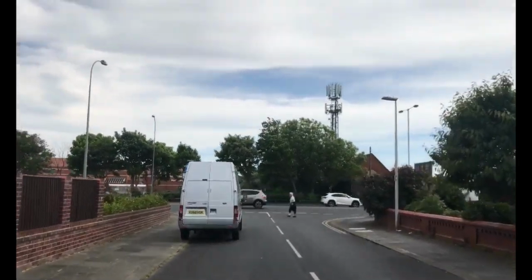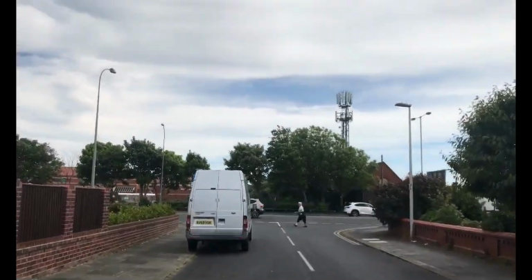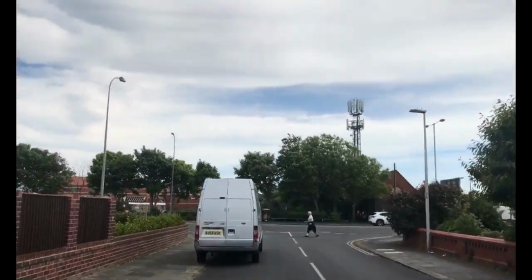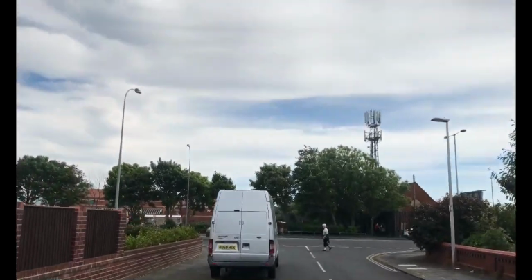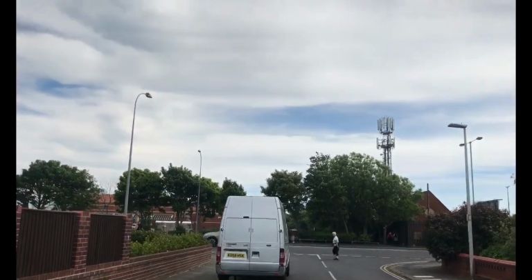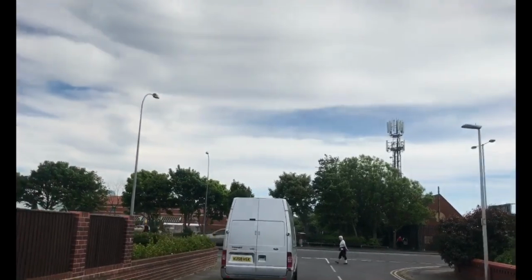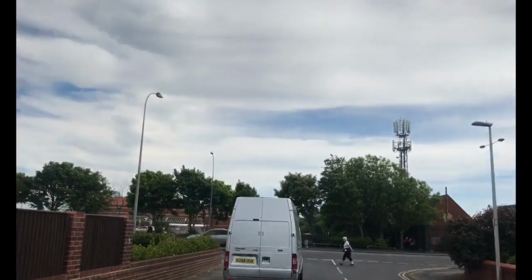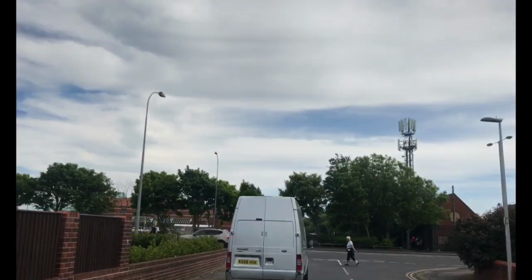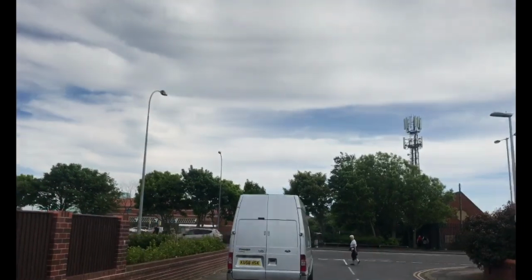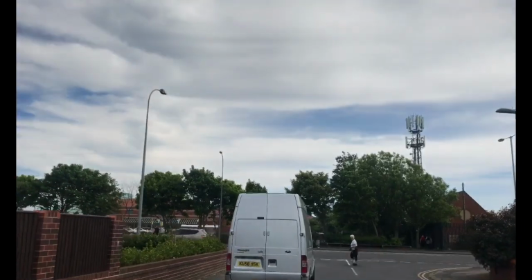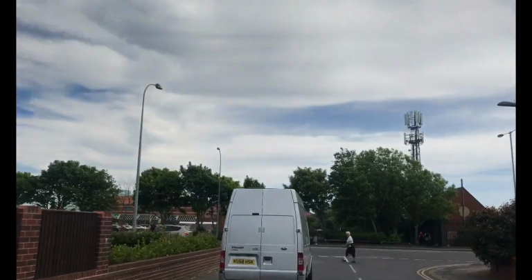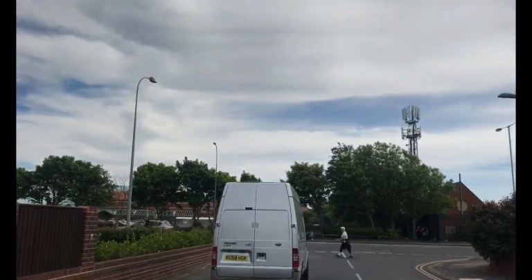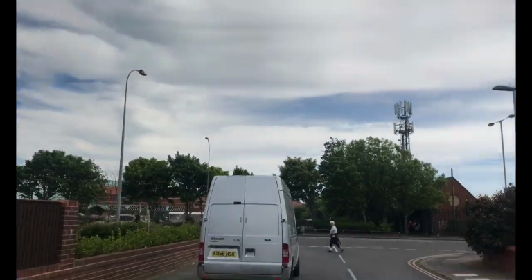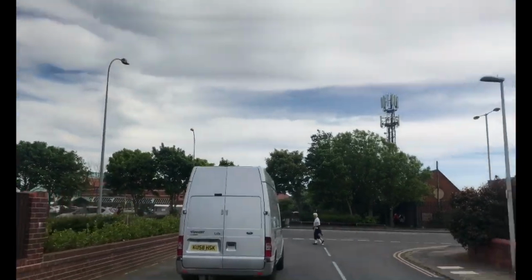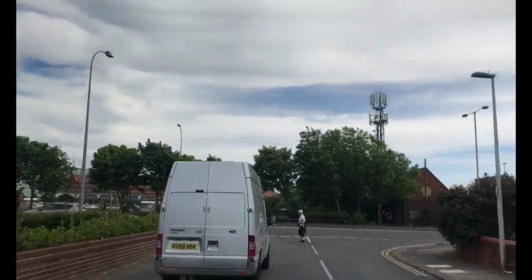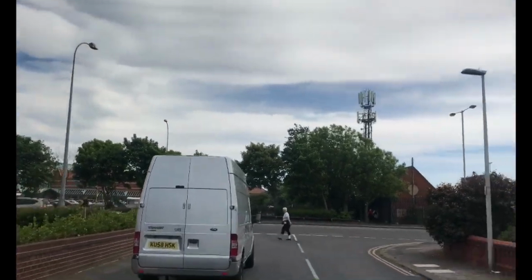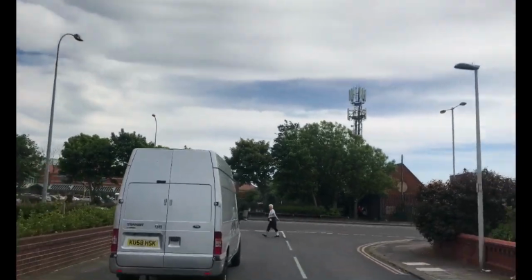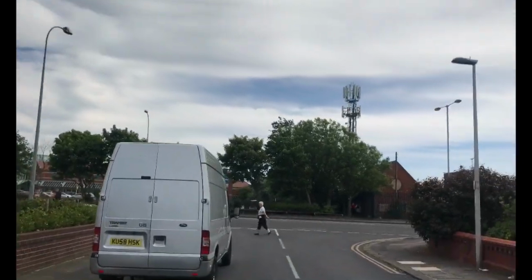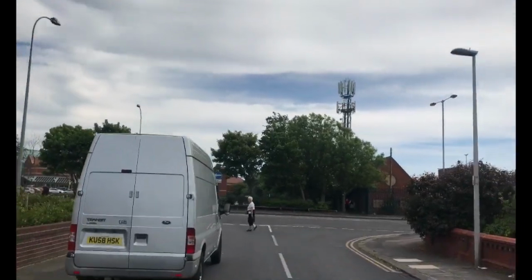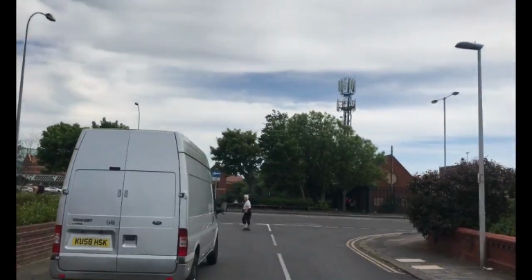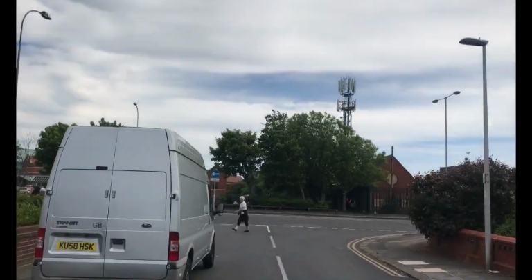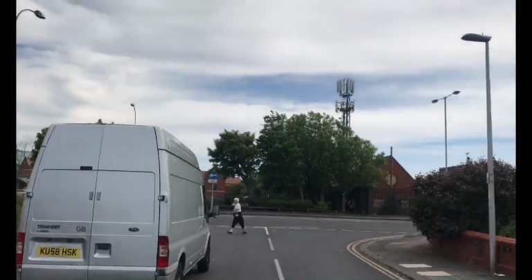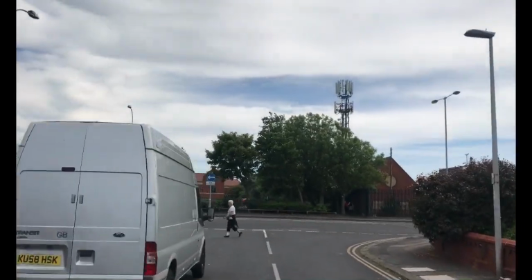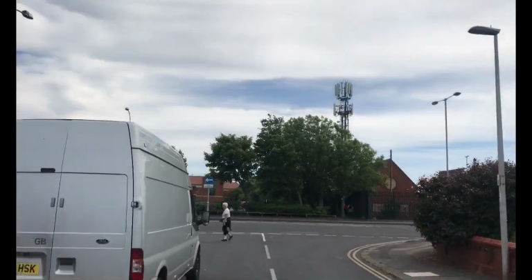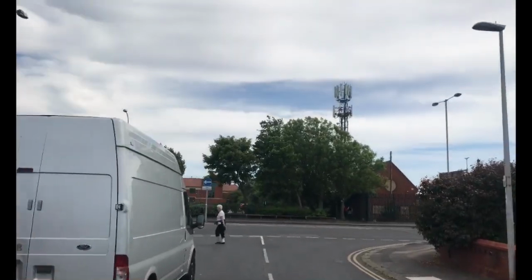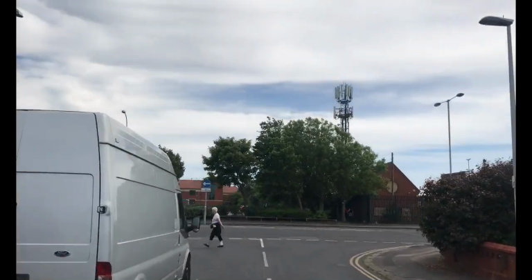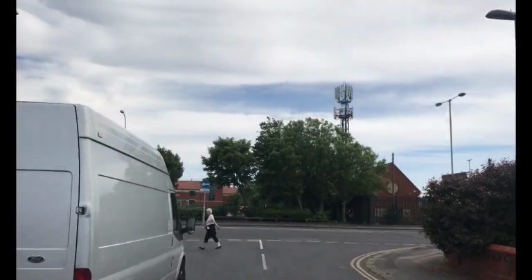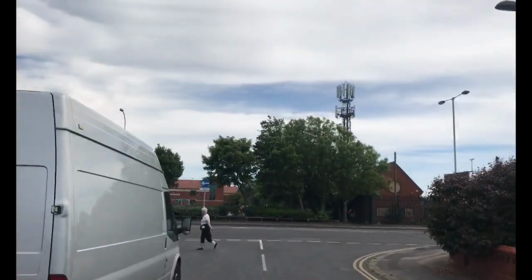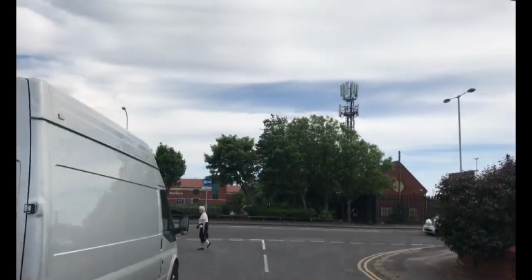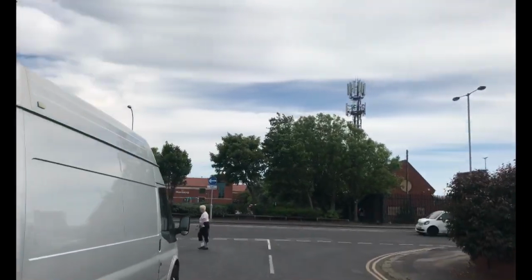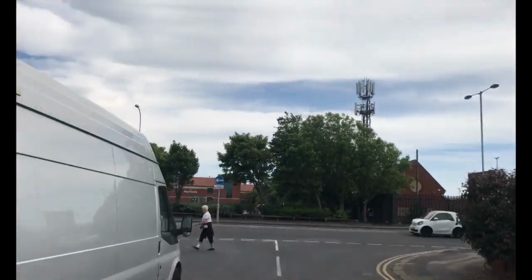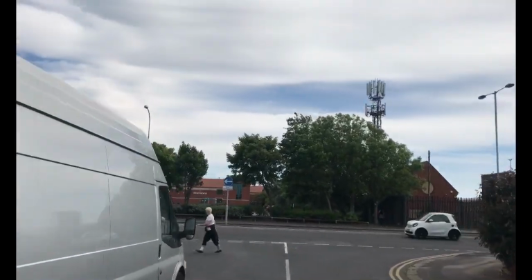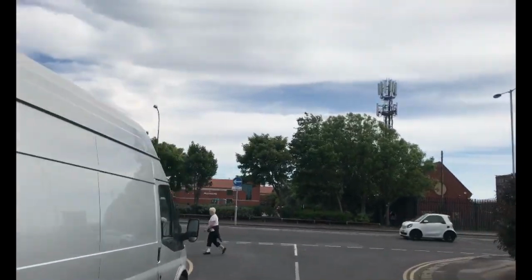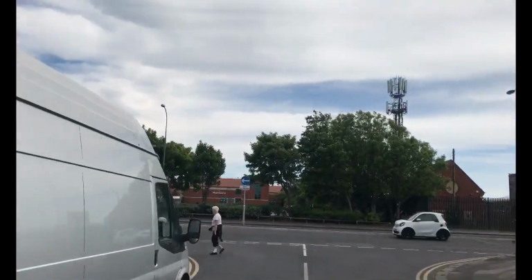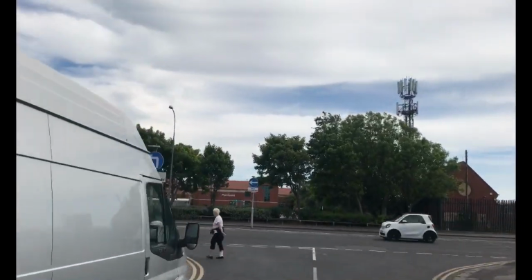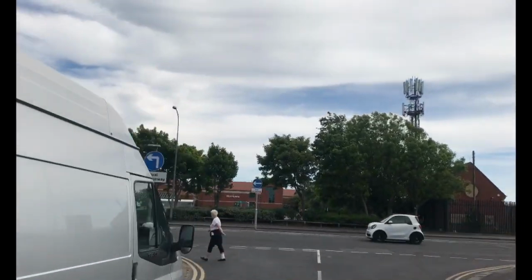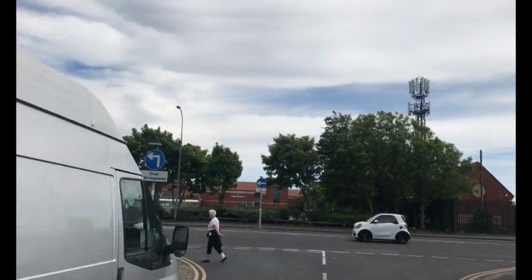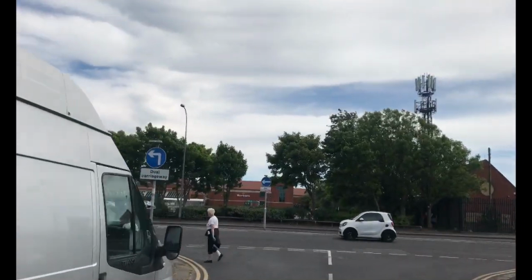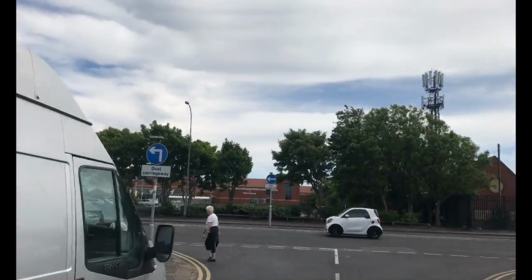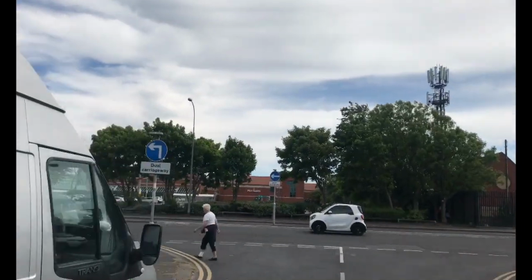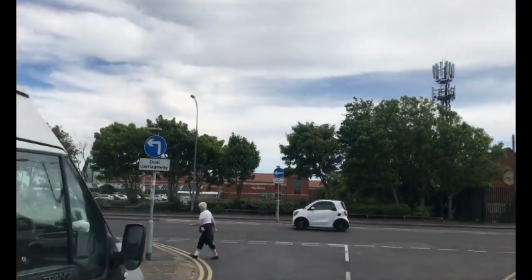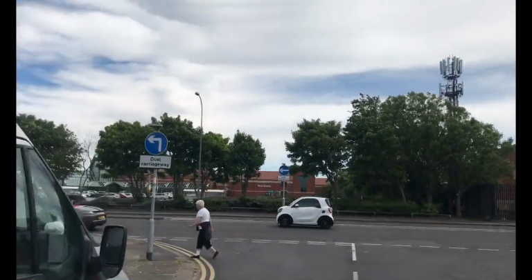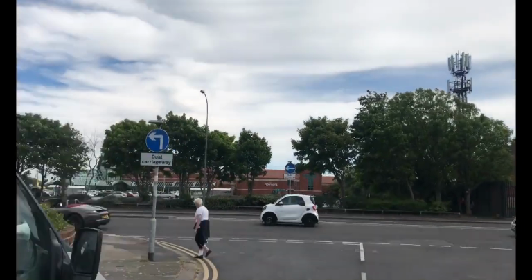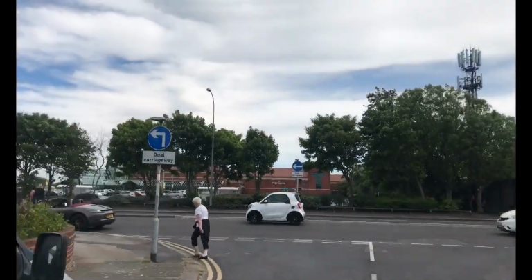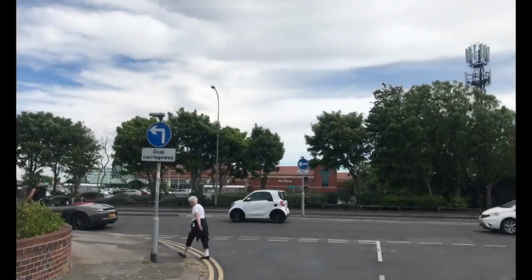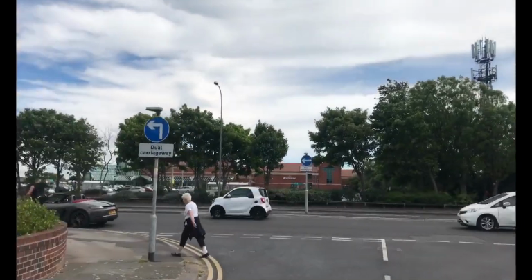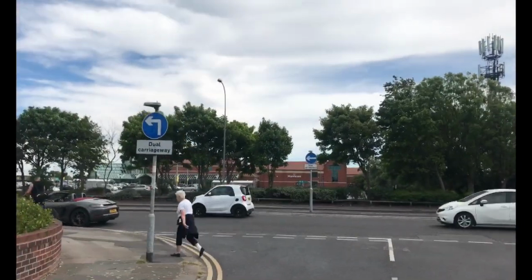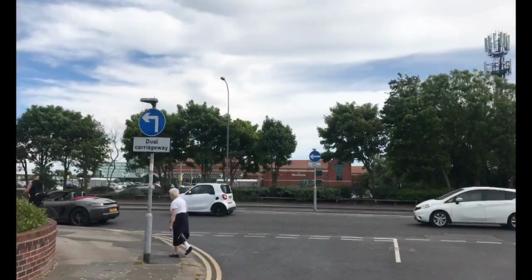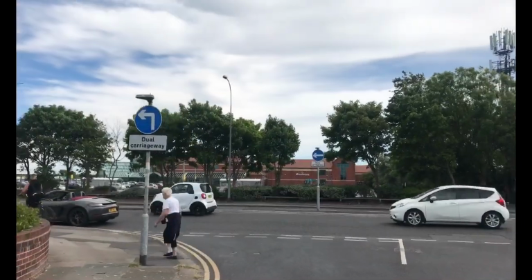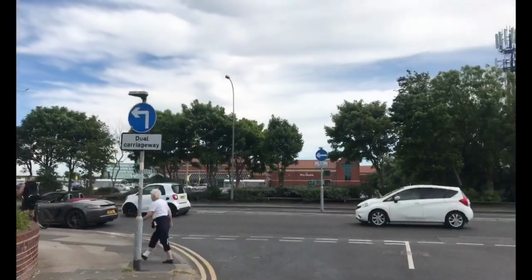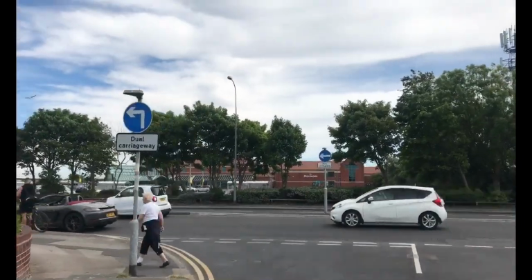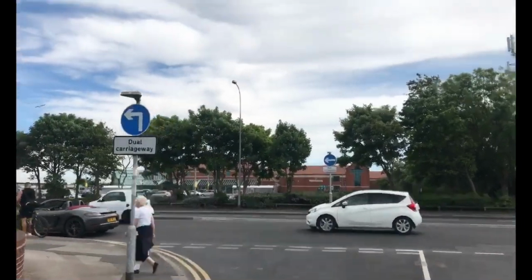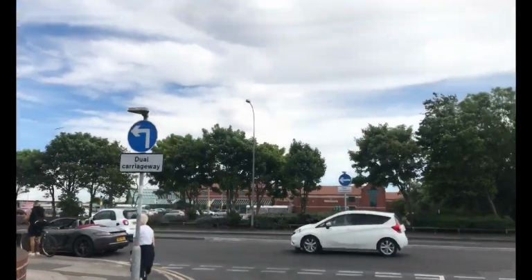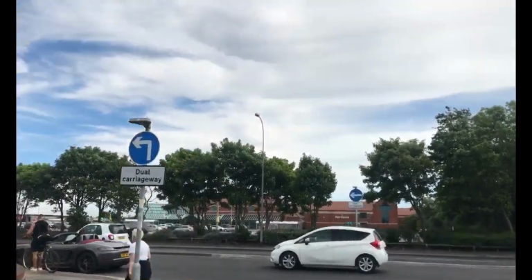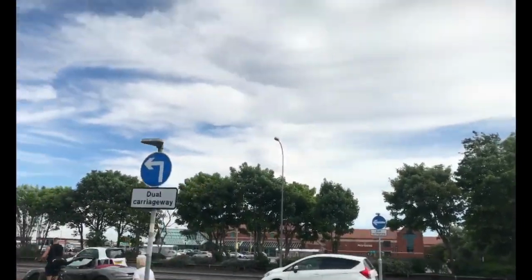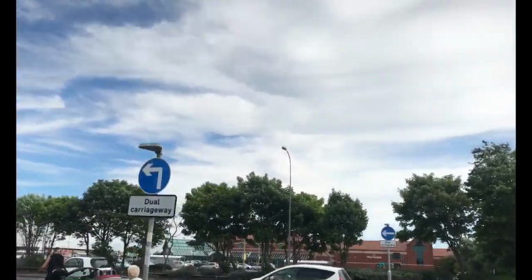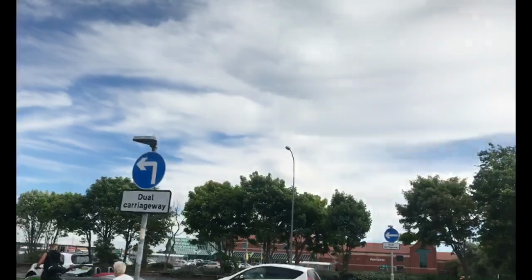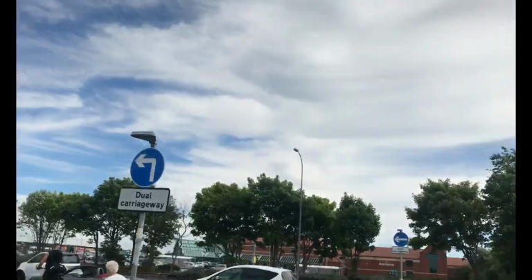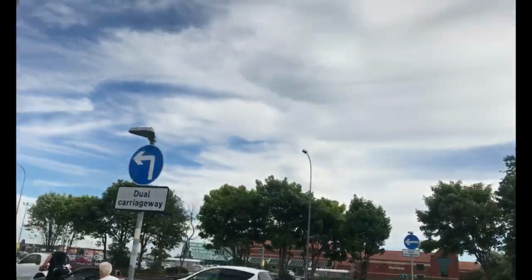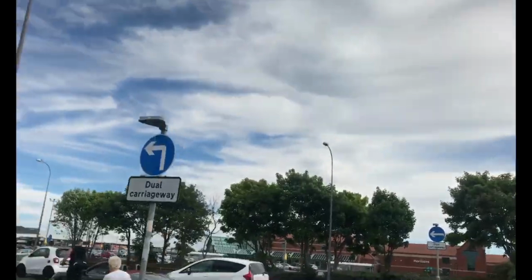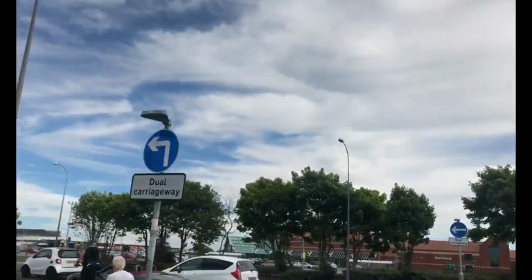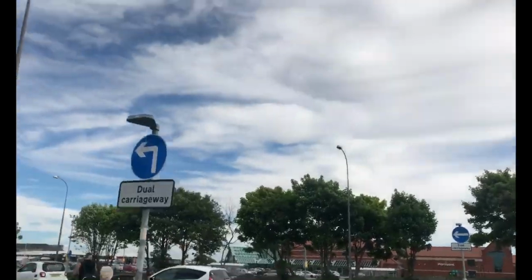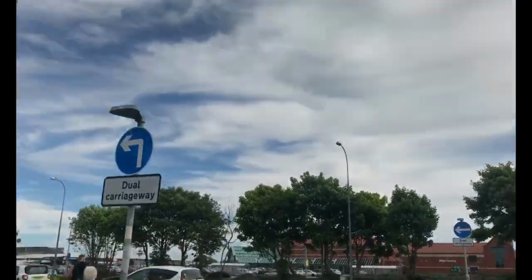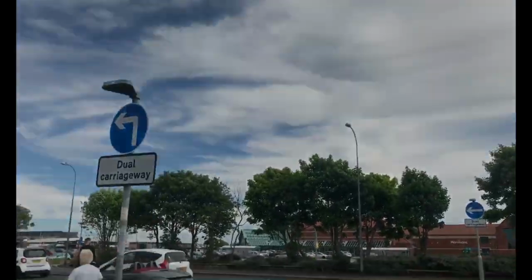Into the main shopping area — I'm popping to a Halfords over the back, so I shall leave you here for the moment.